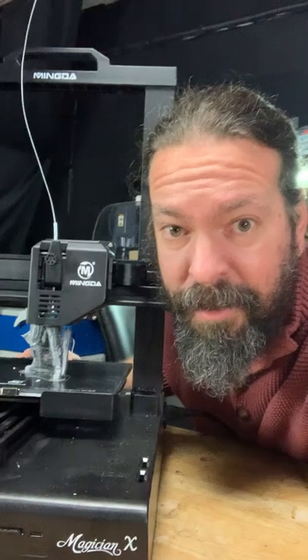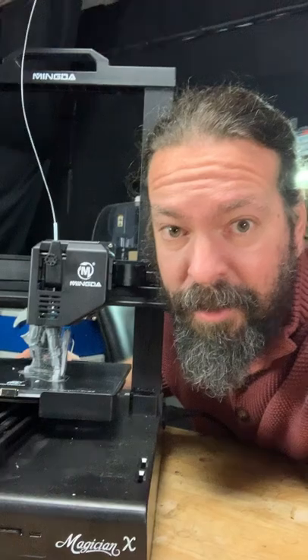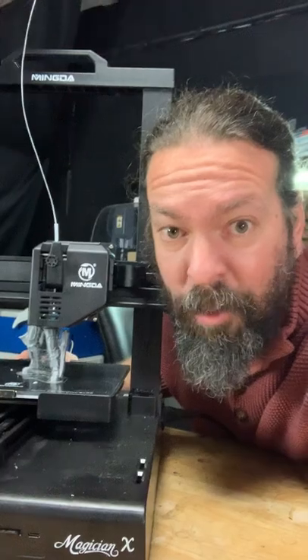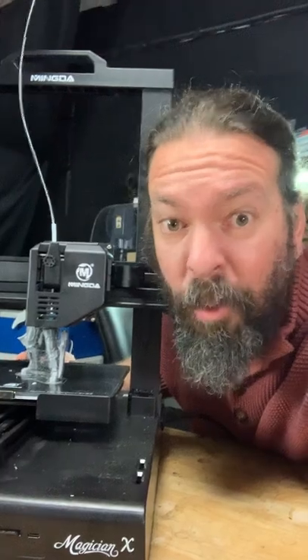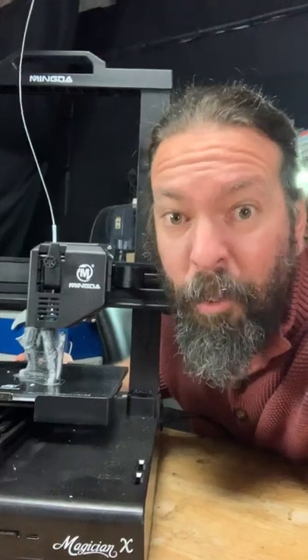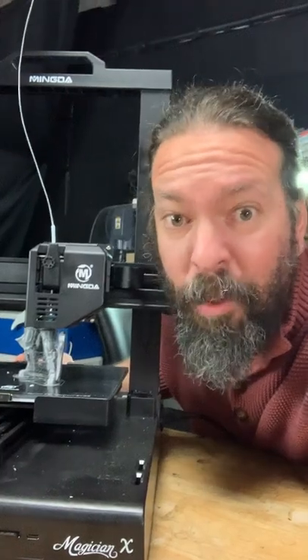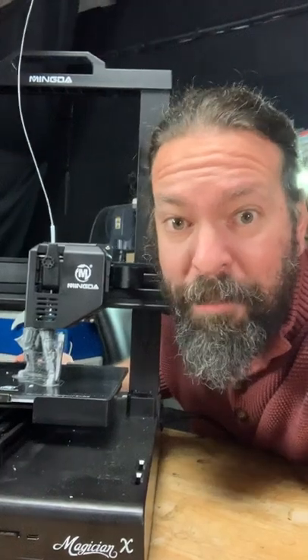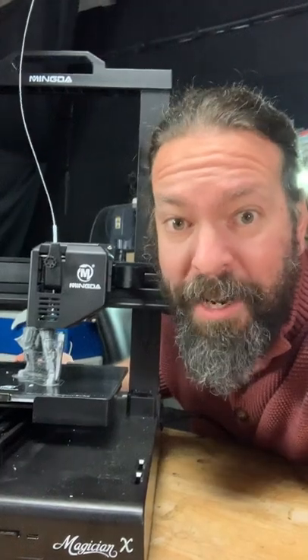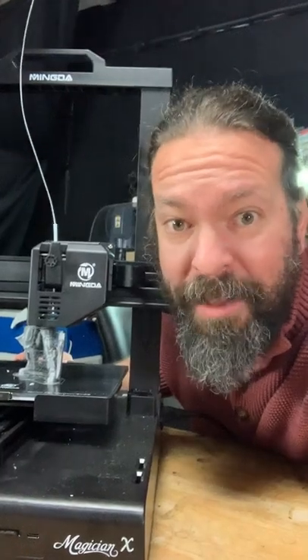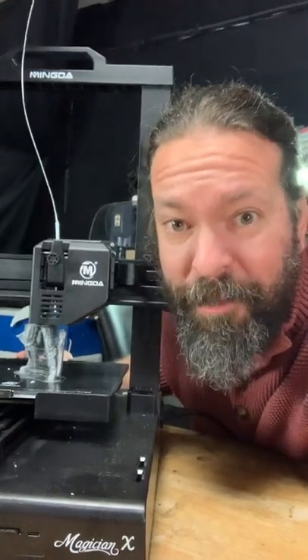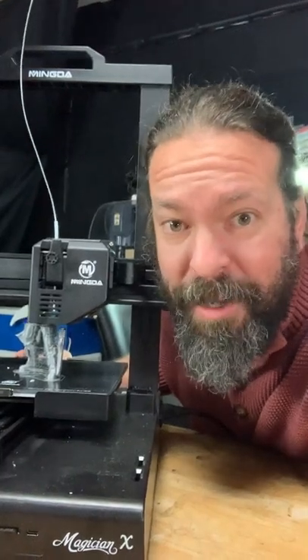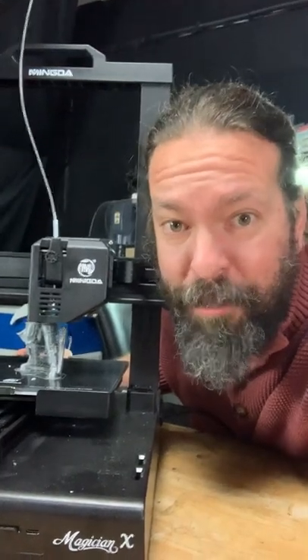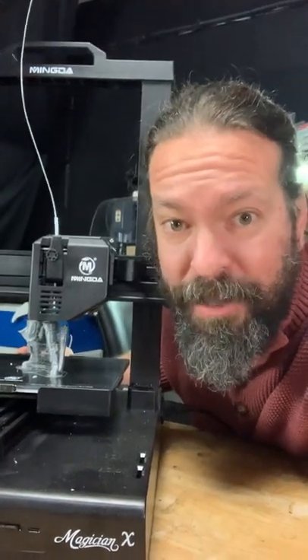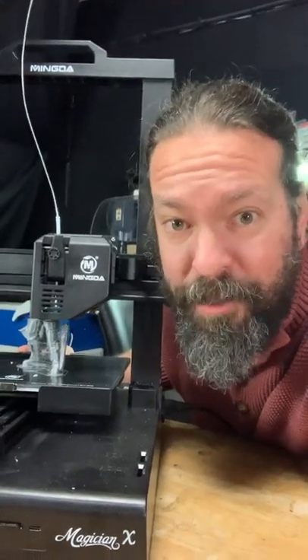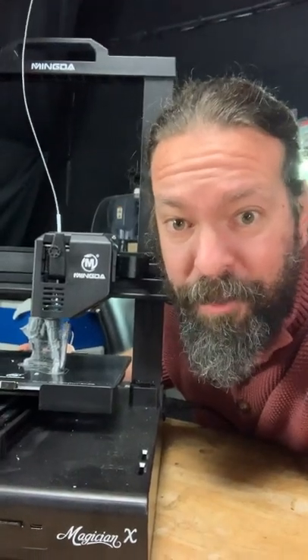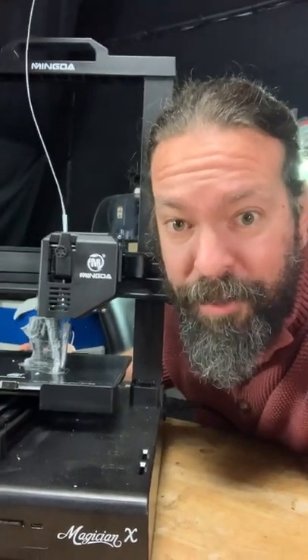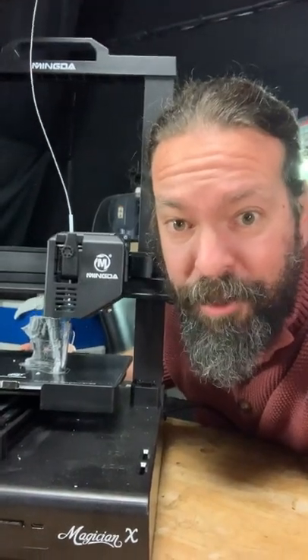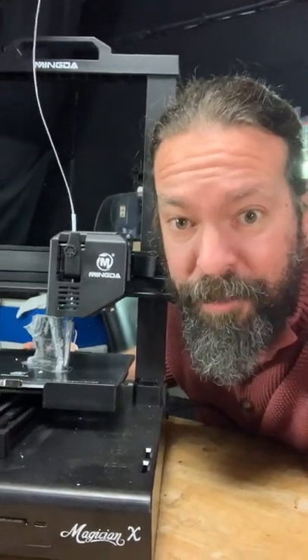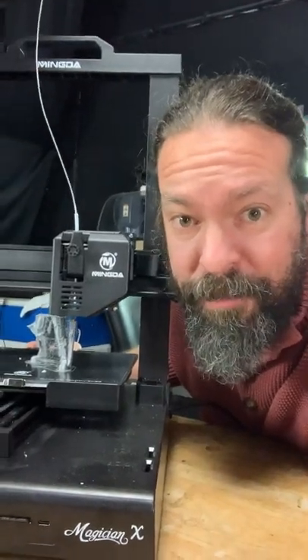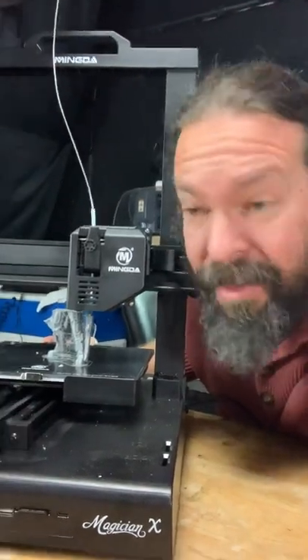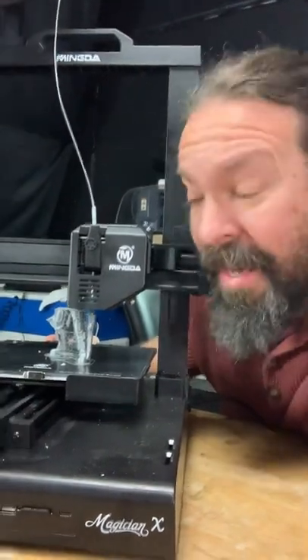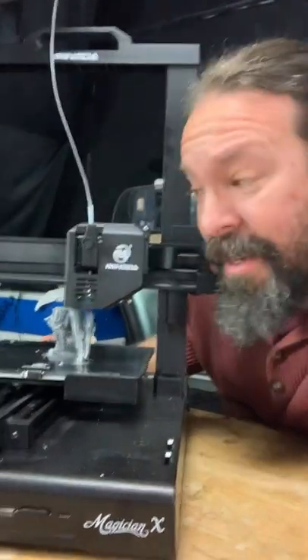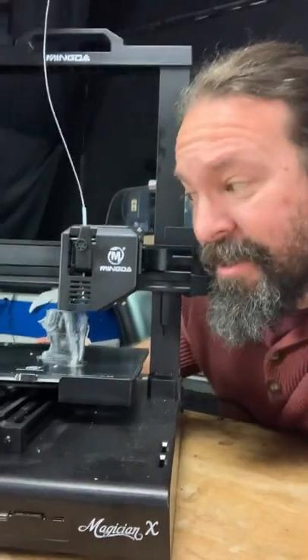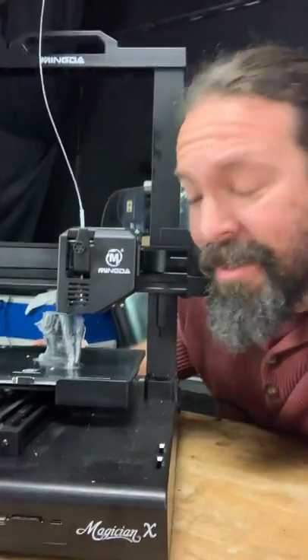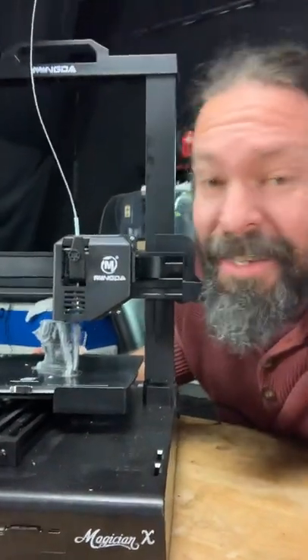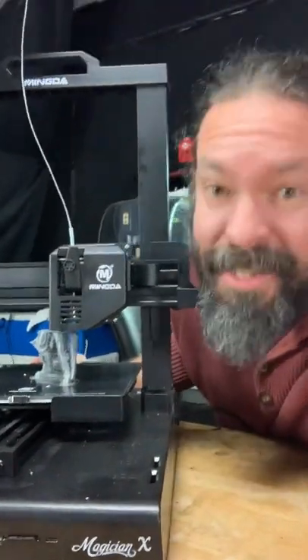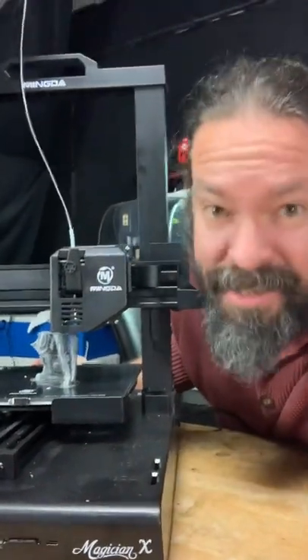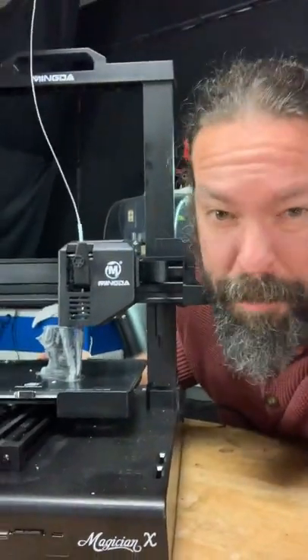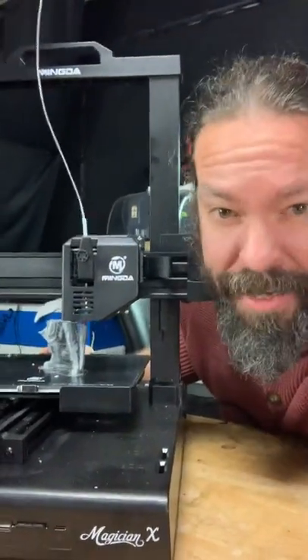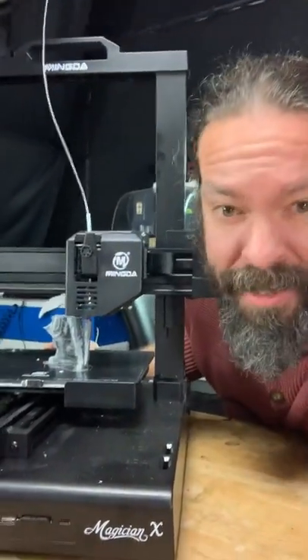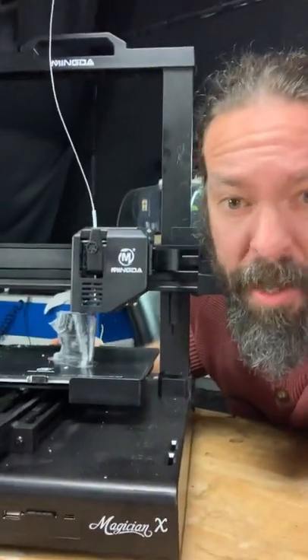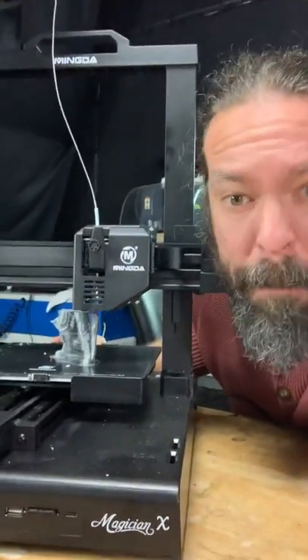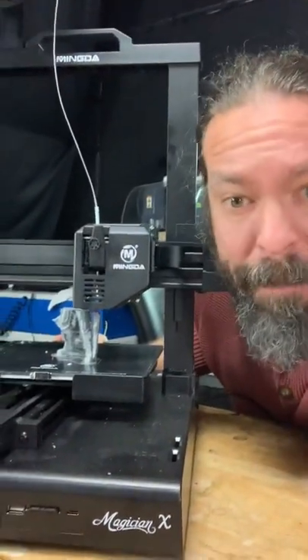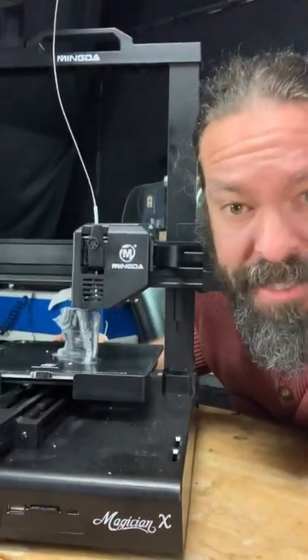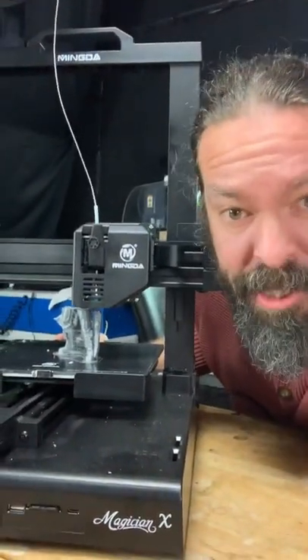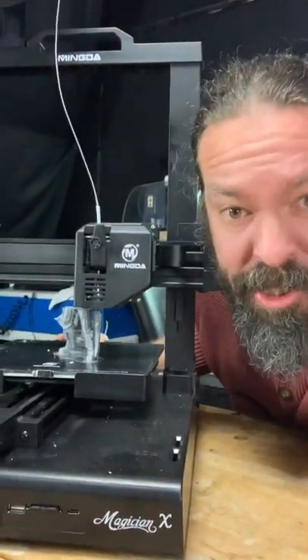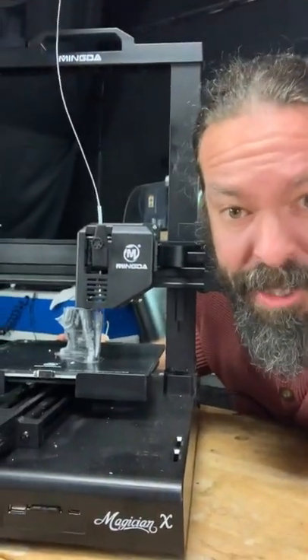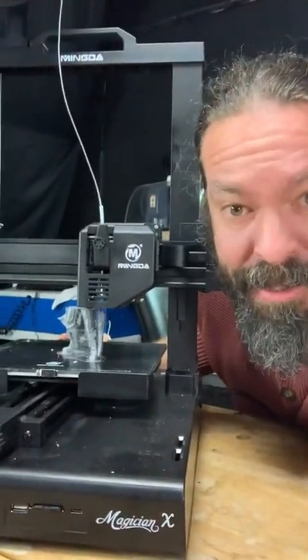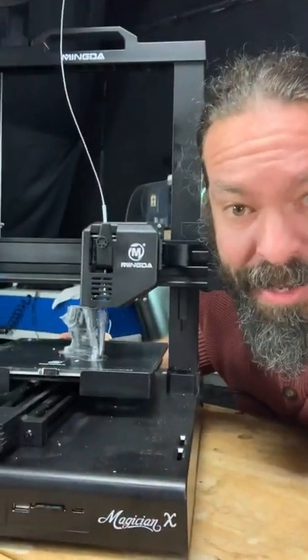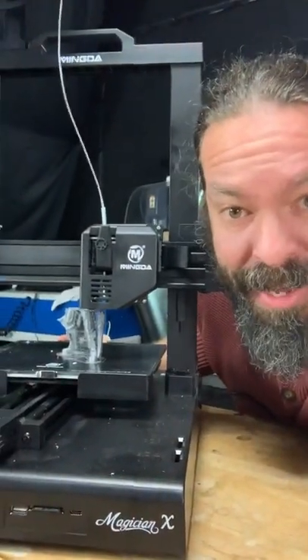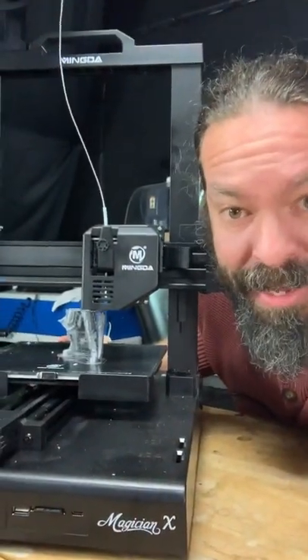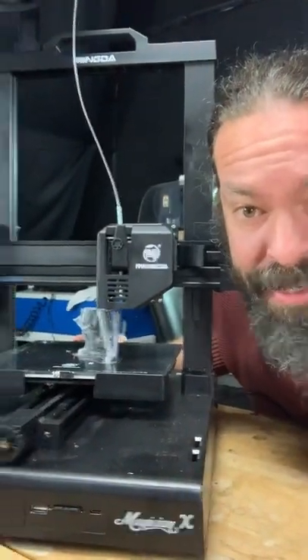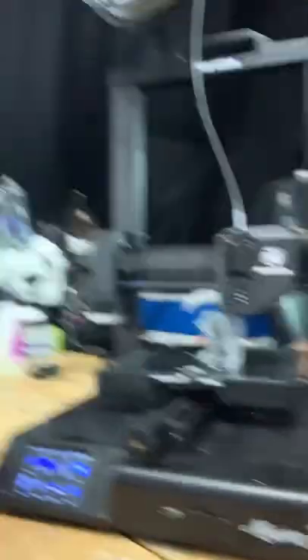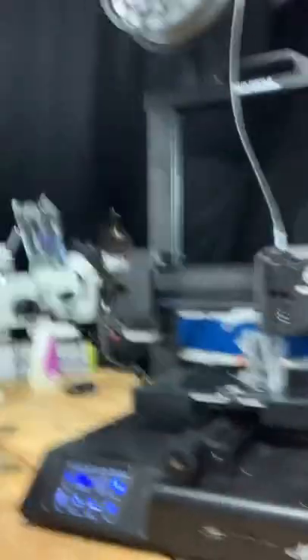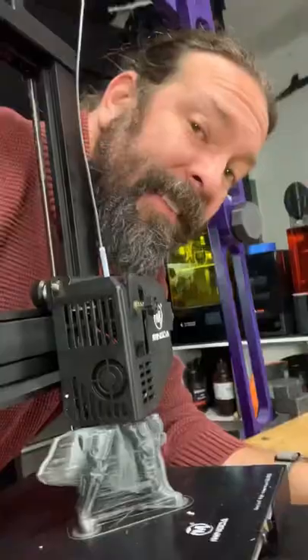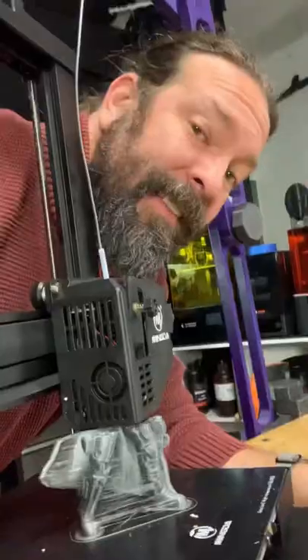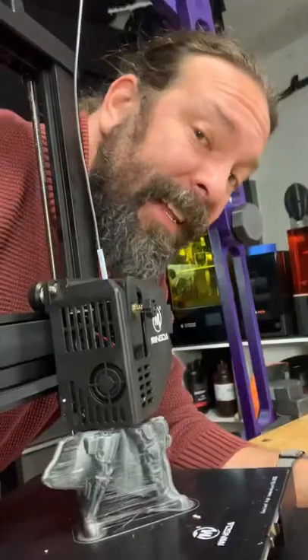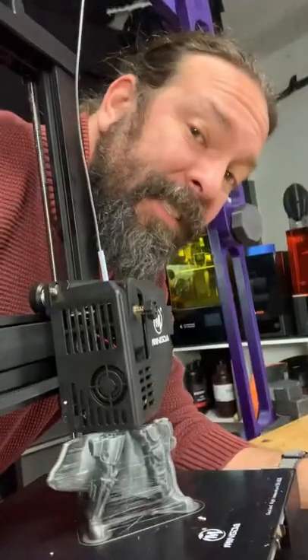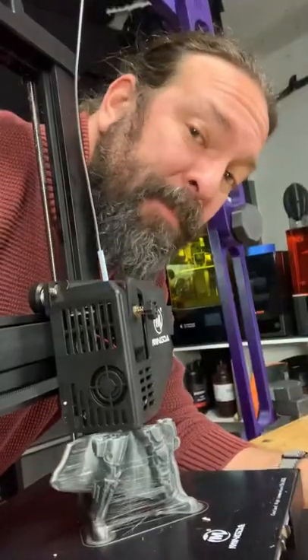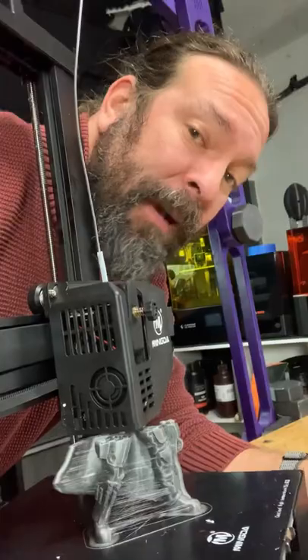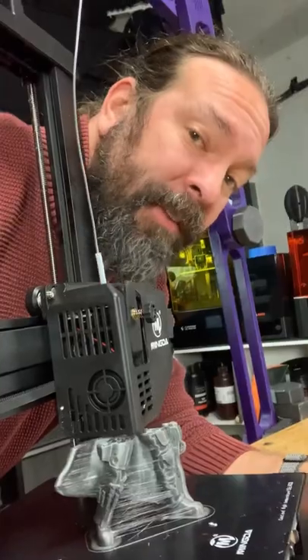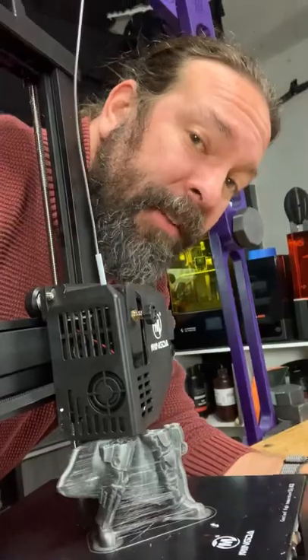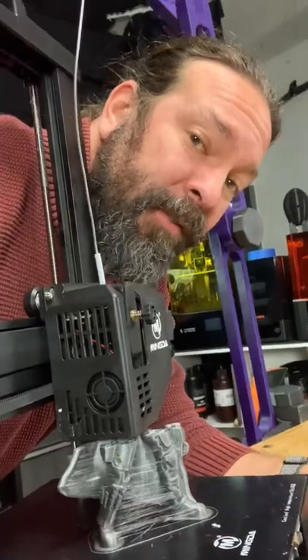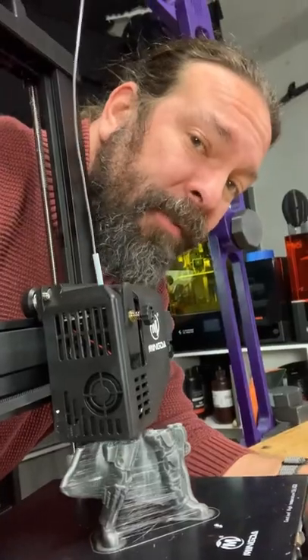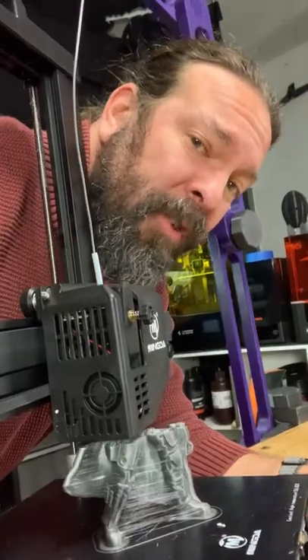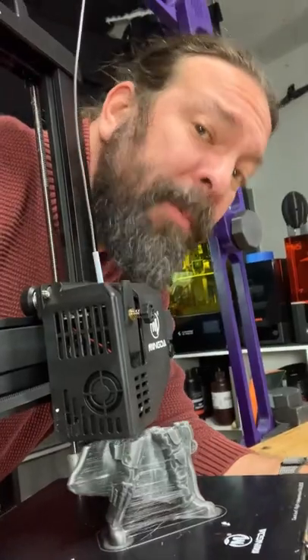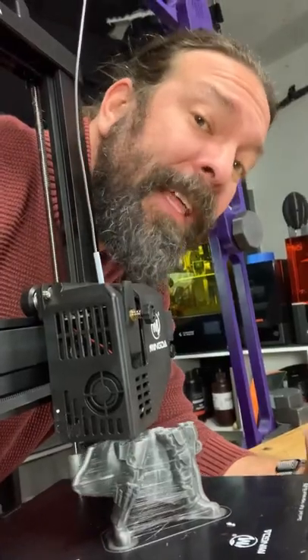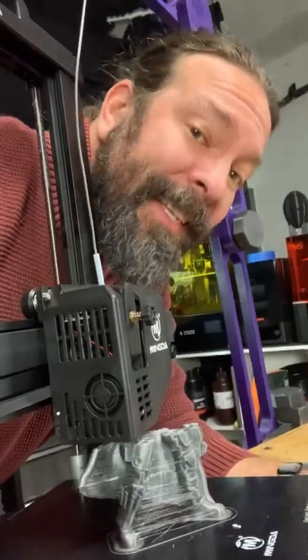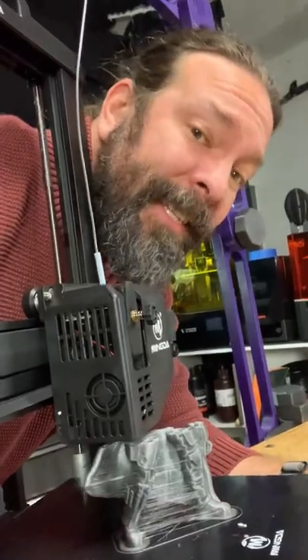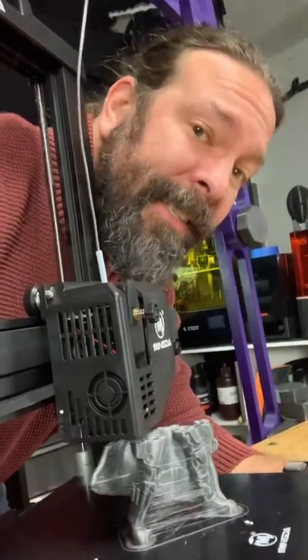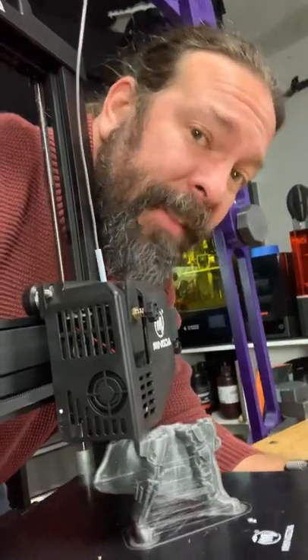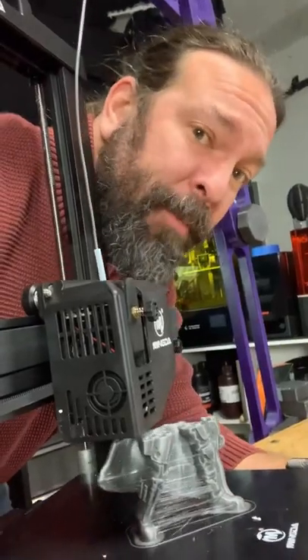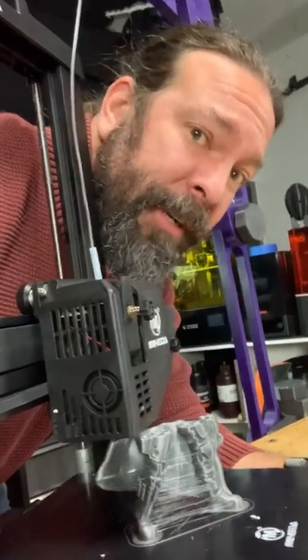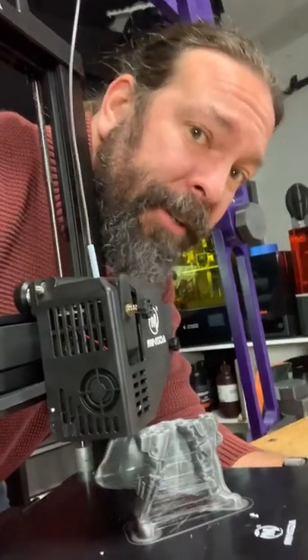One minute 3D printer review. This is the Mingda Magician X. They didn't sponsor this review, but they did send the printer.